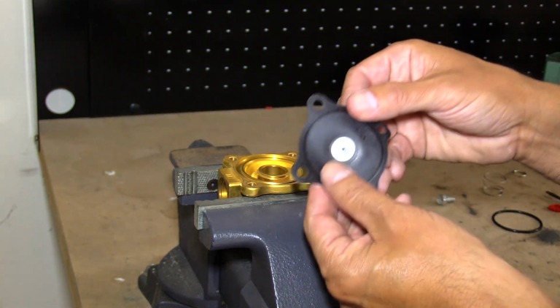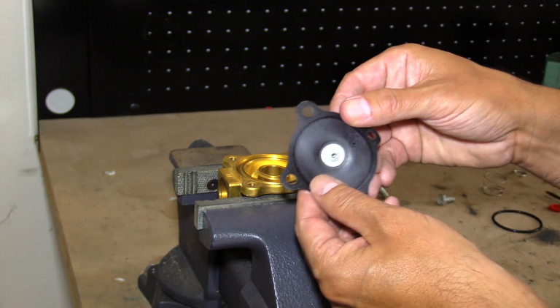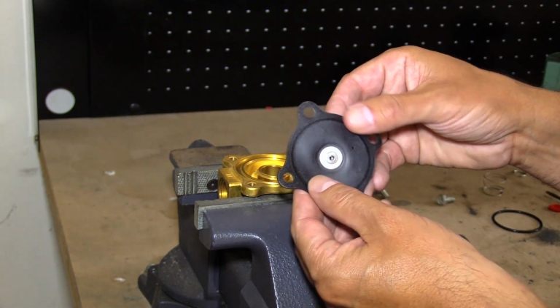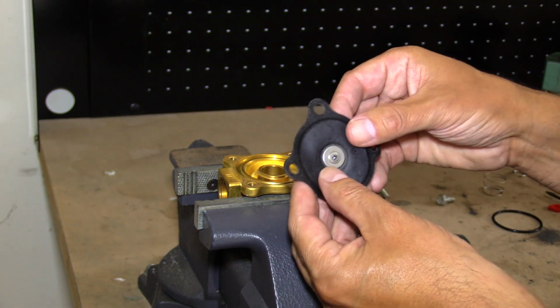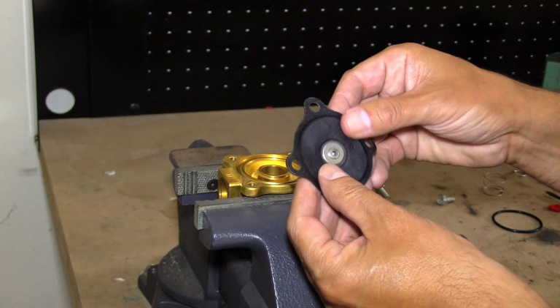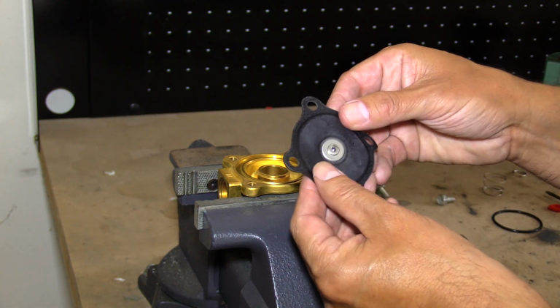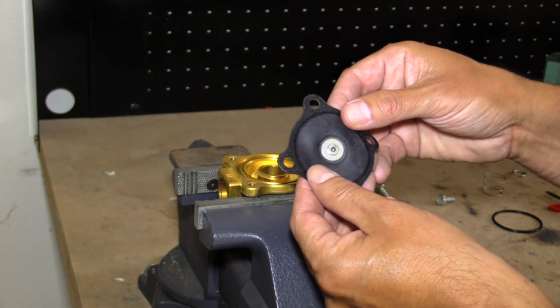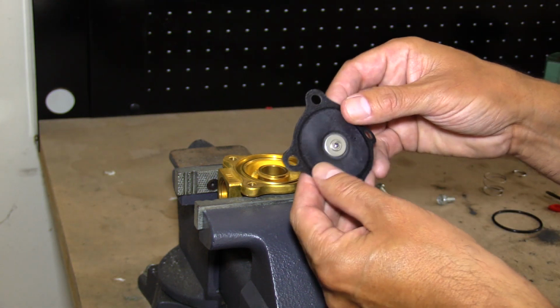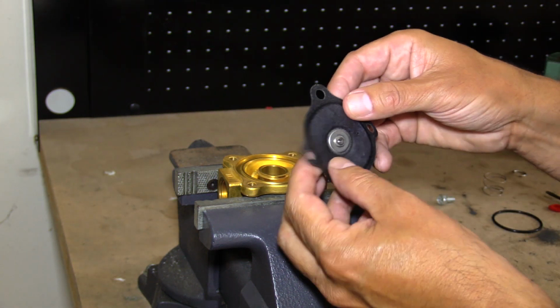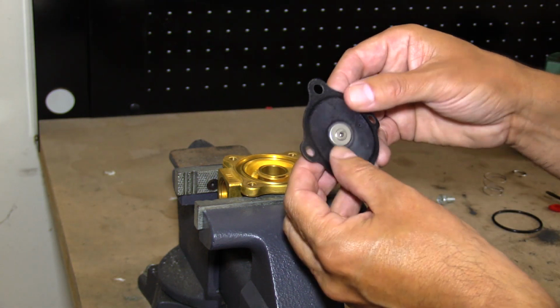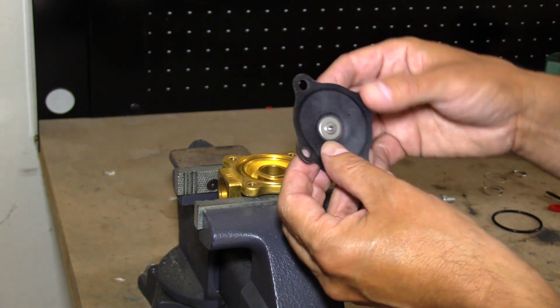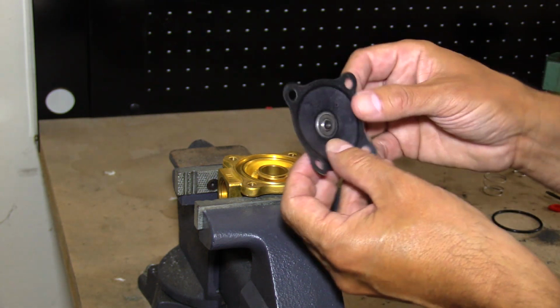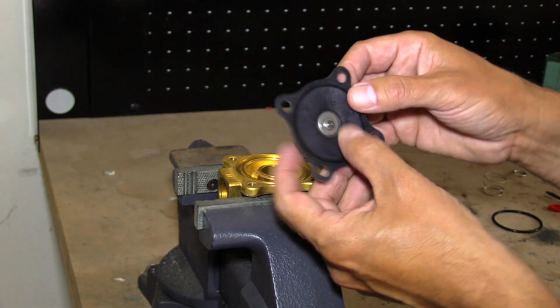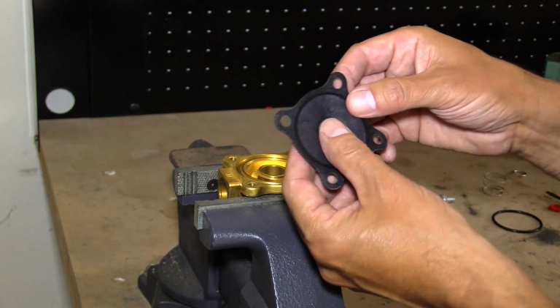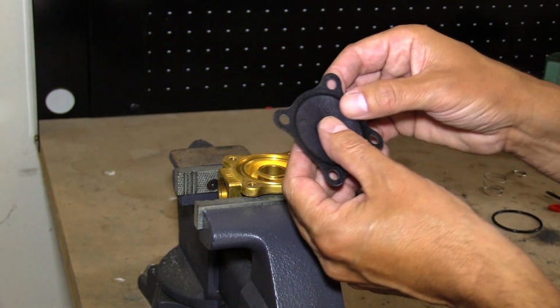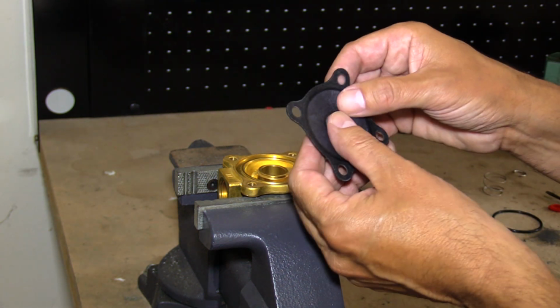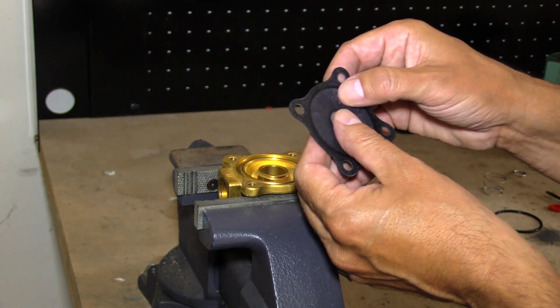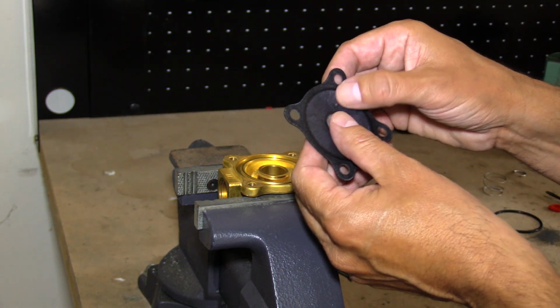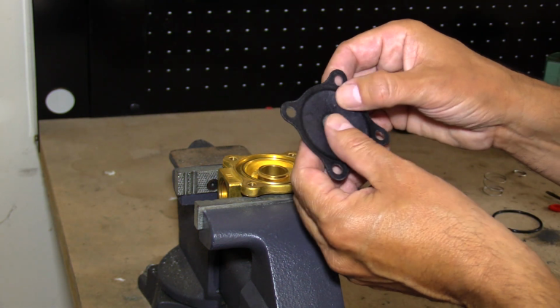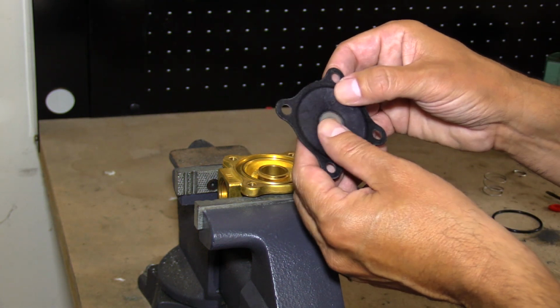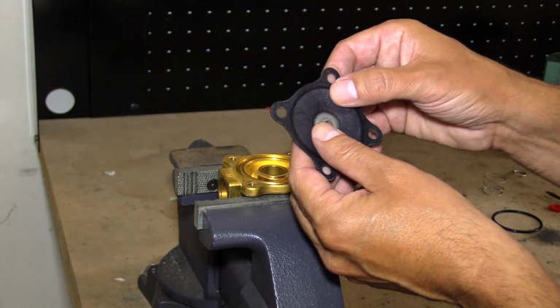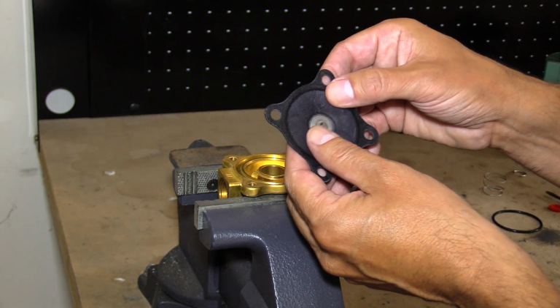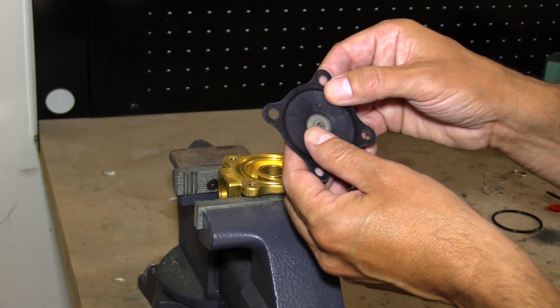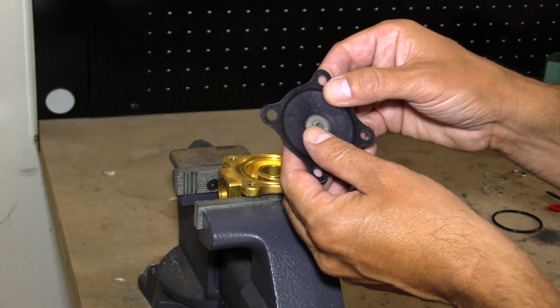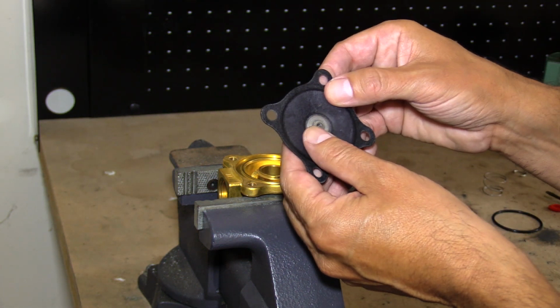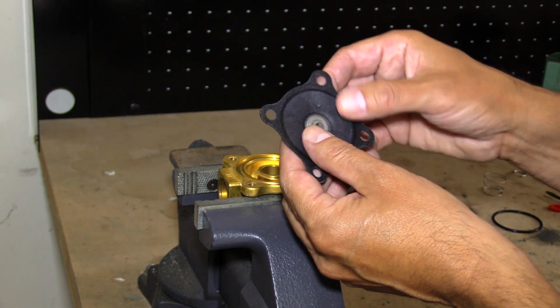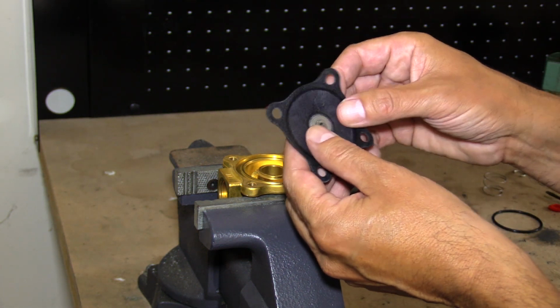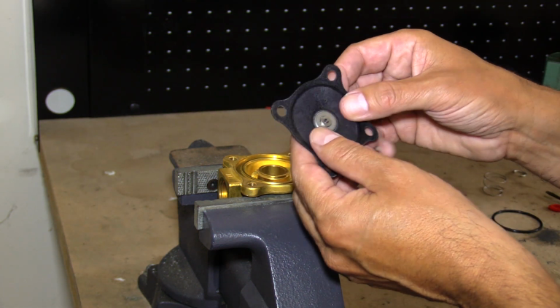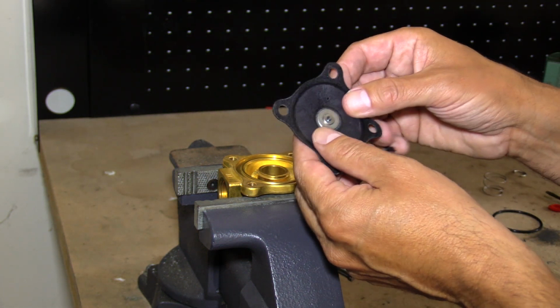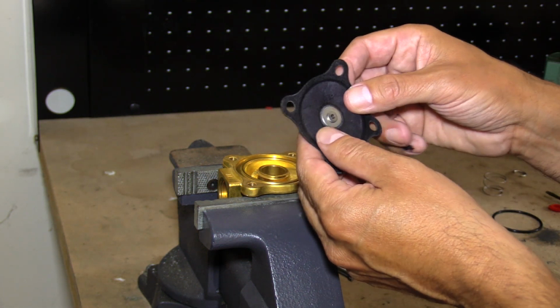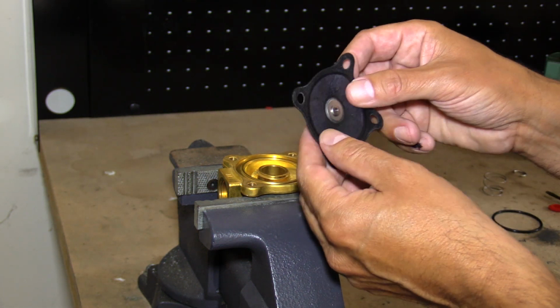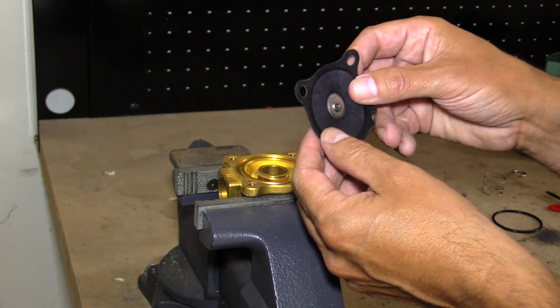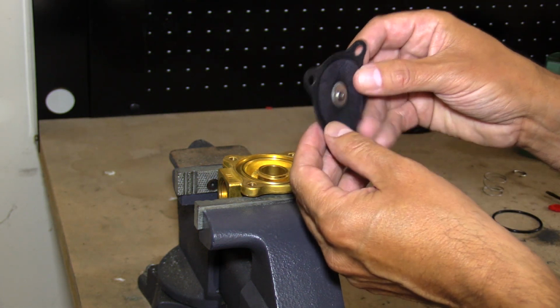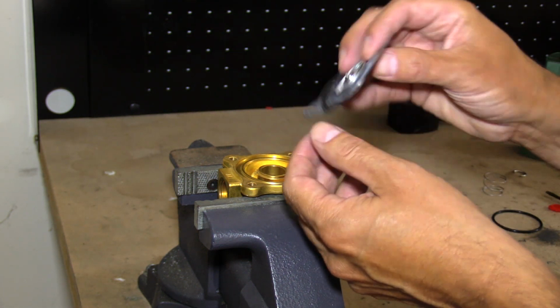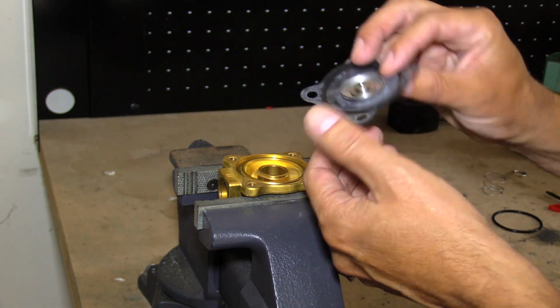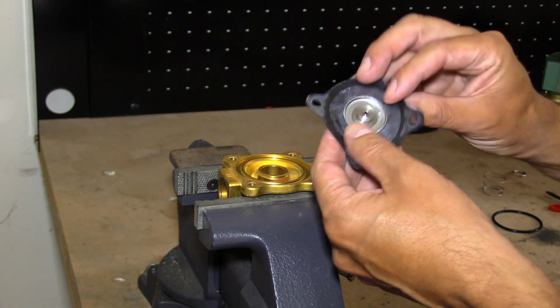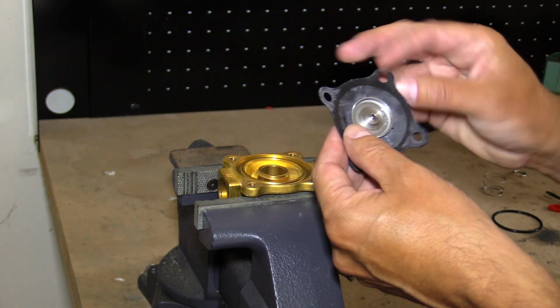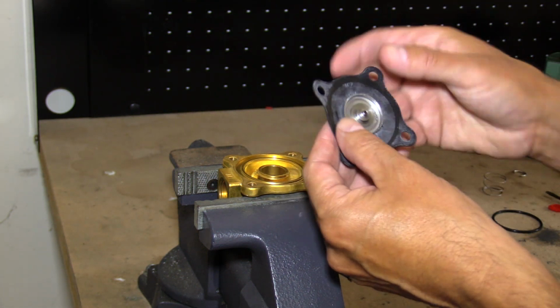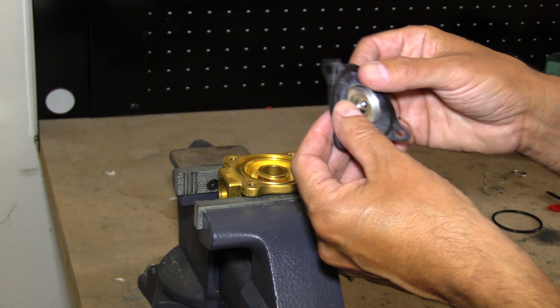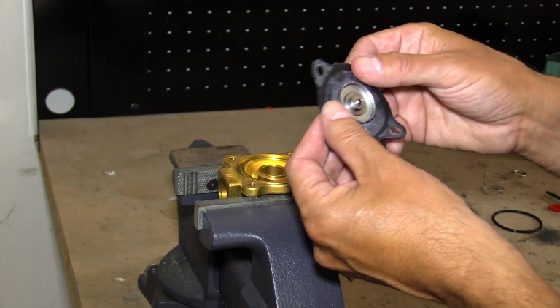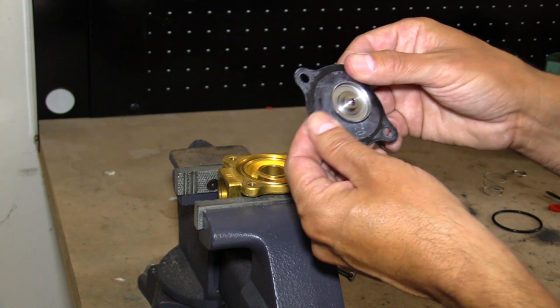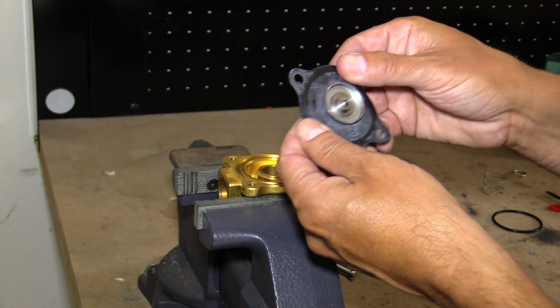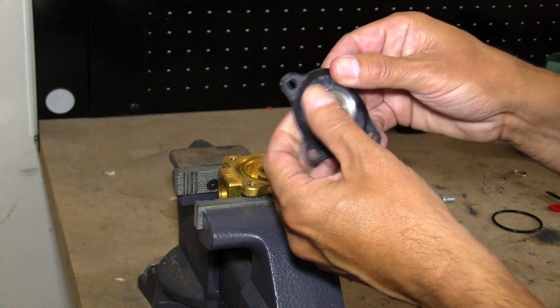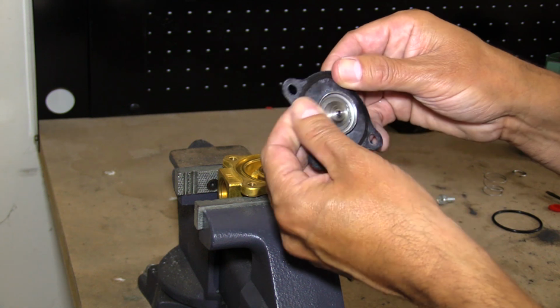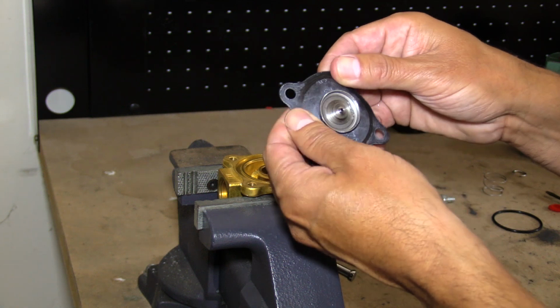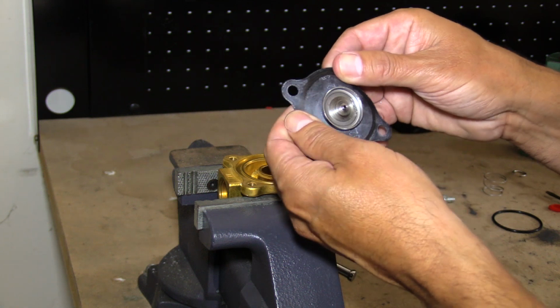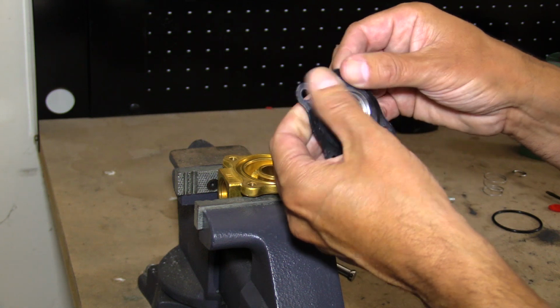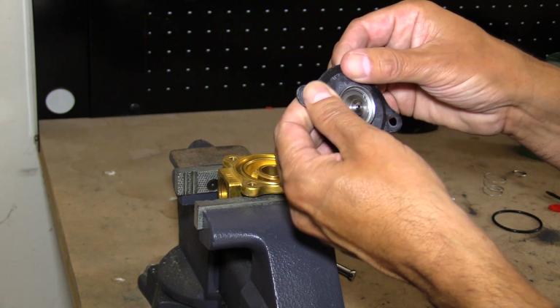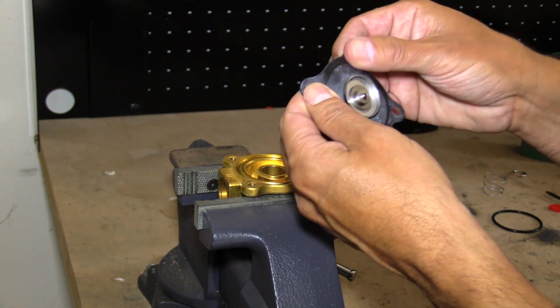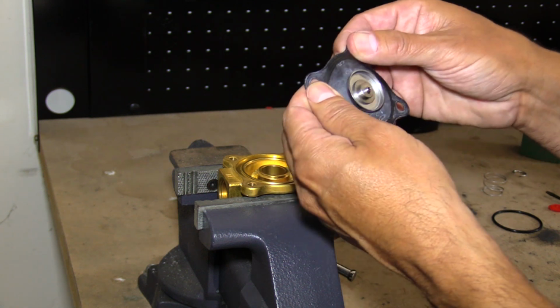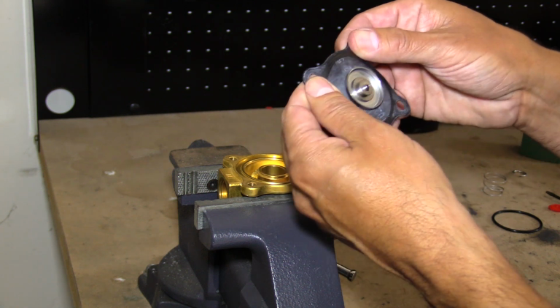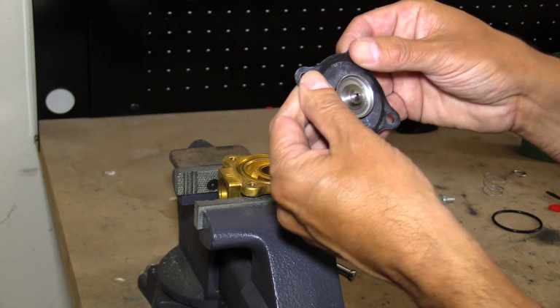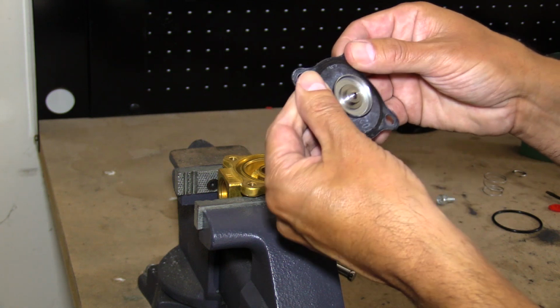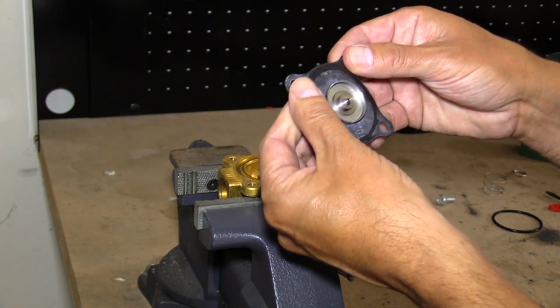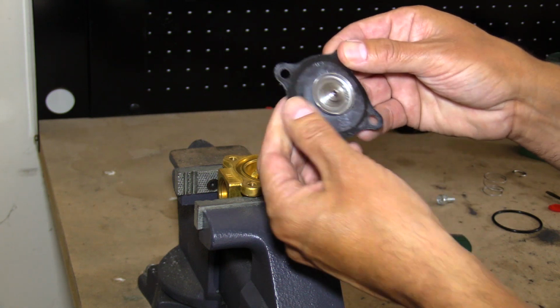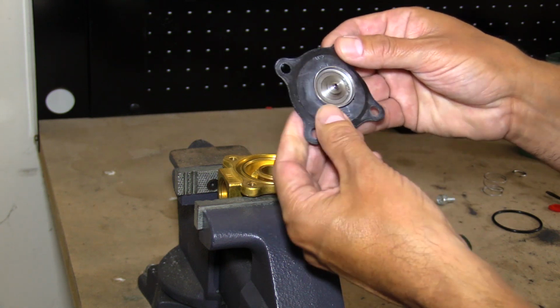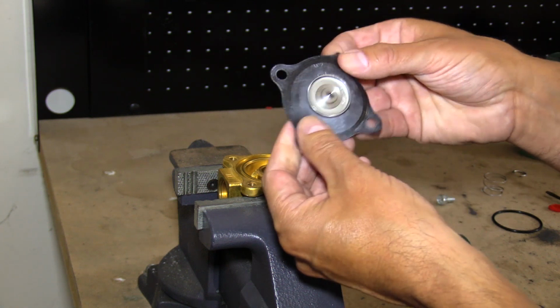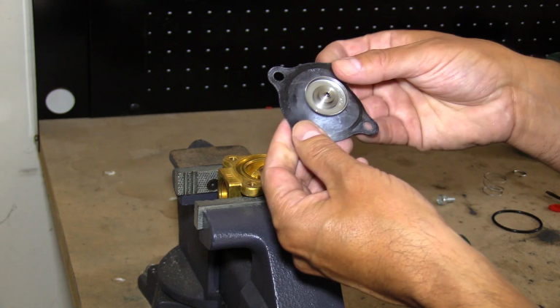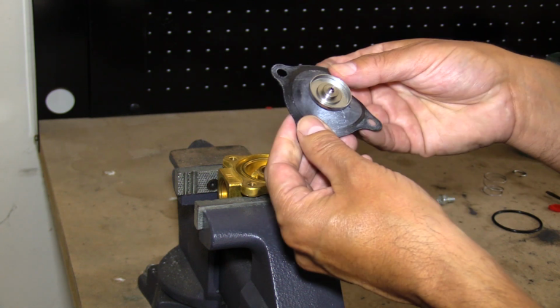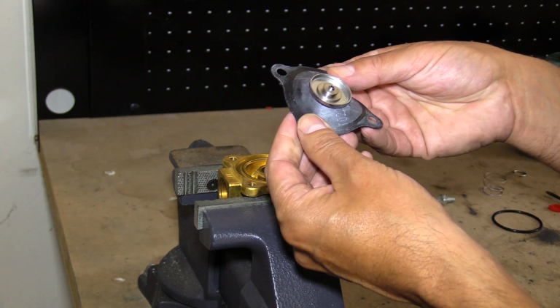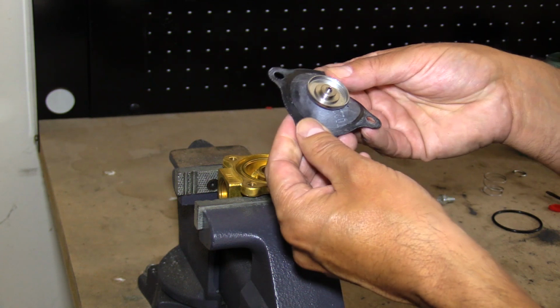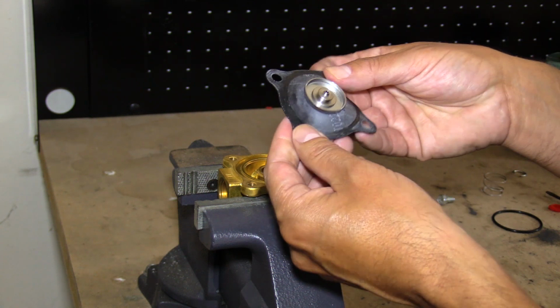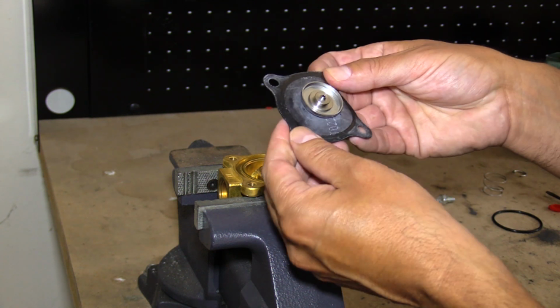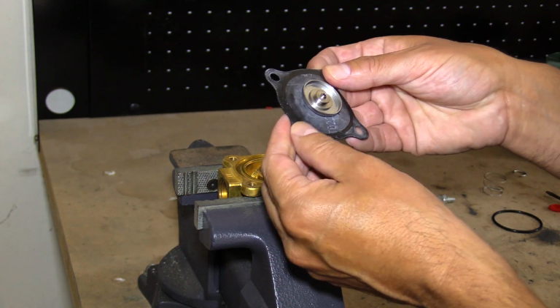Check the diaphragm. Make sure the bleed hole is not clogged. Check for any cracking or tears.